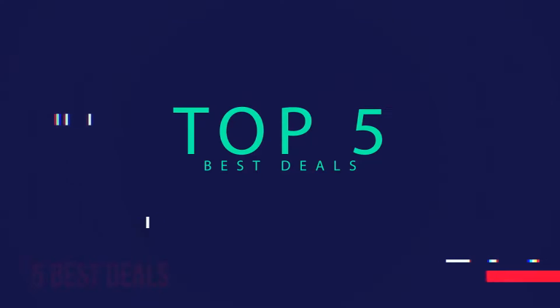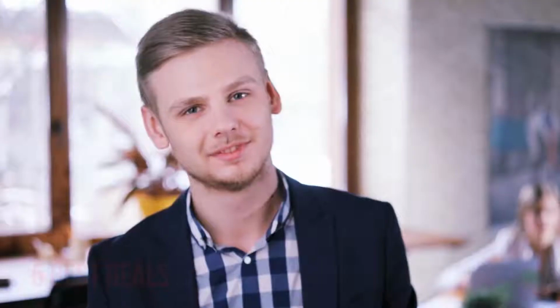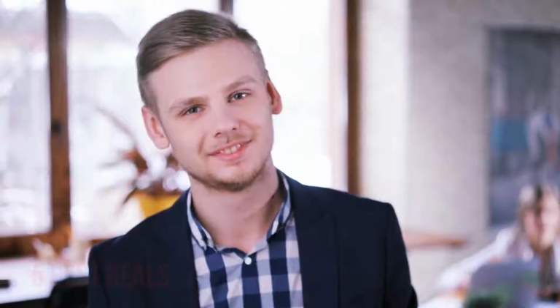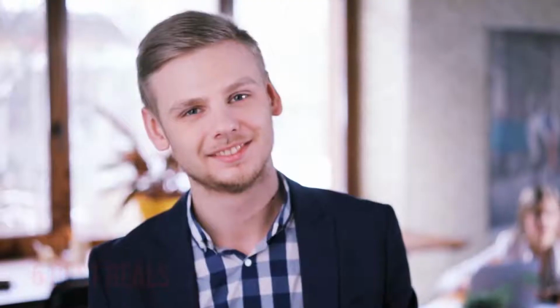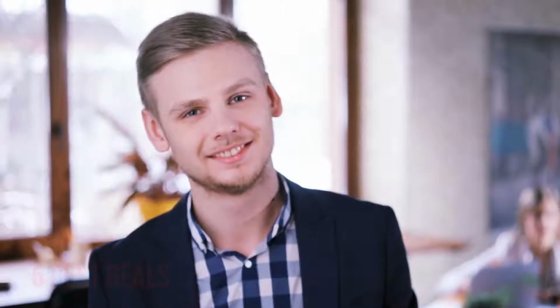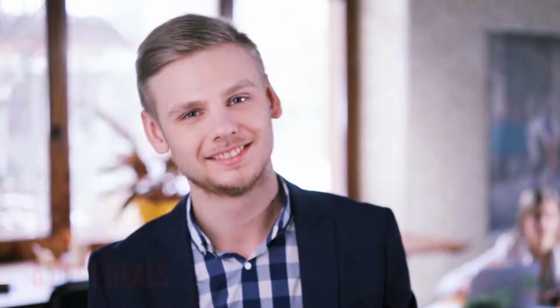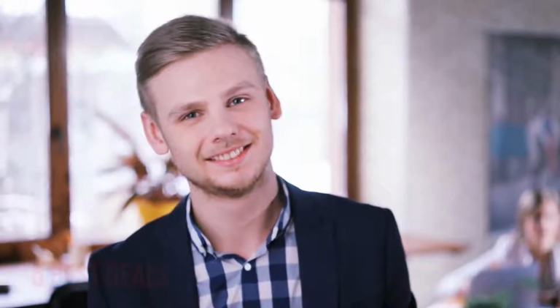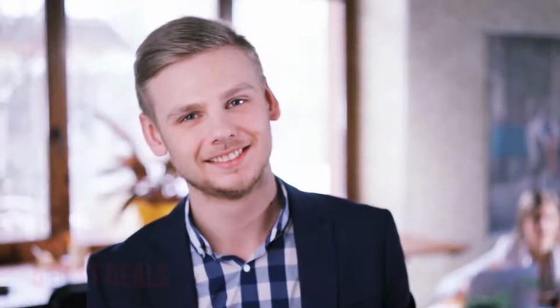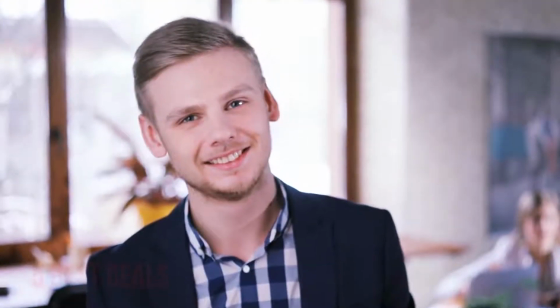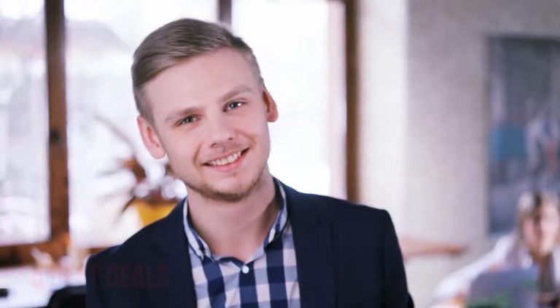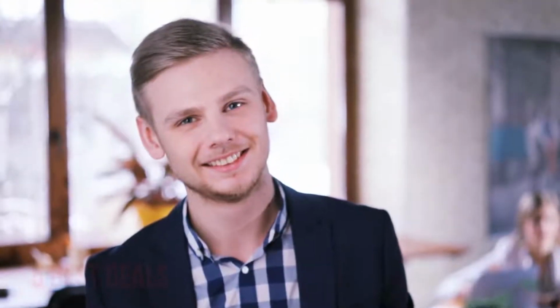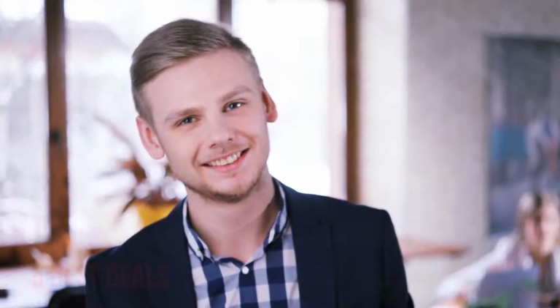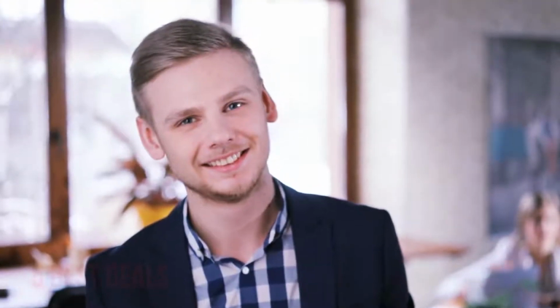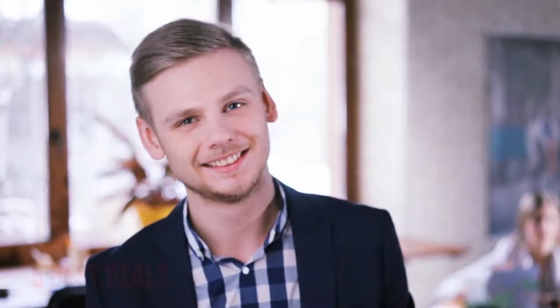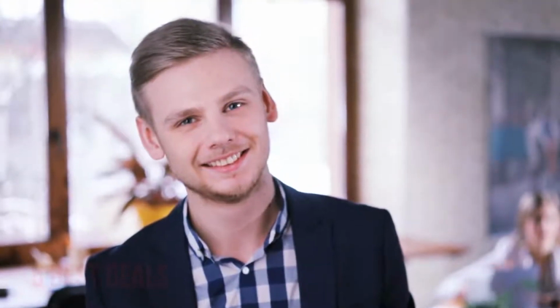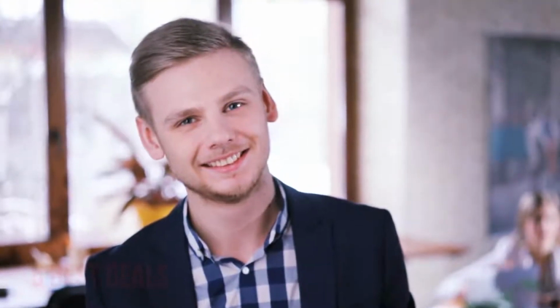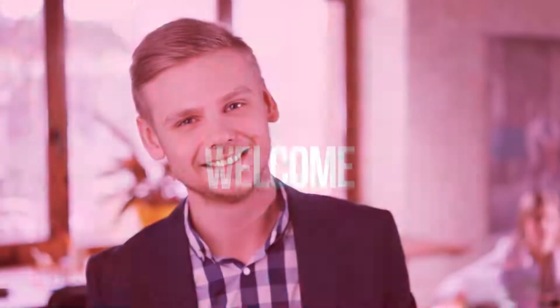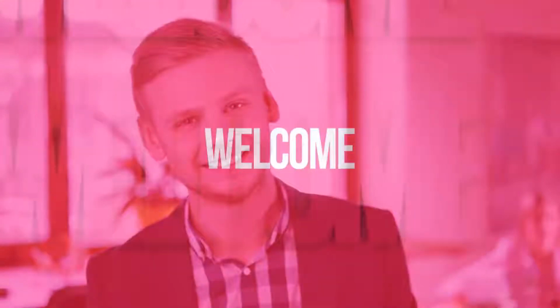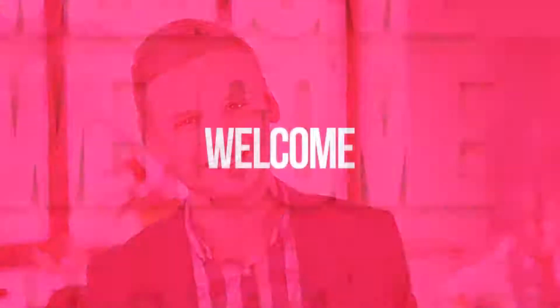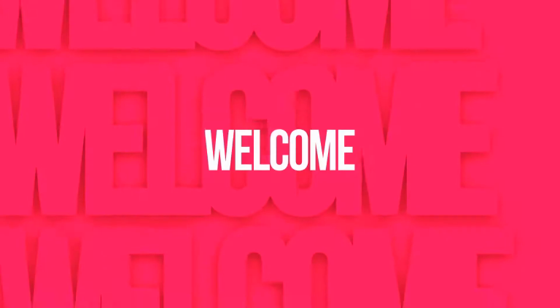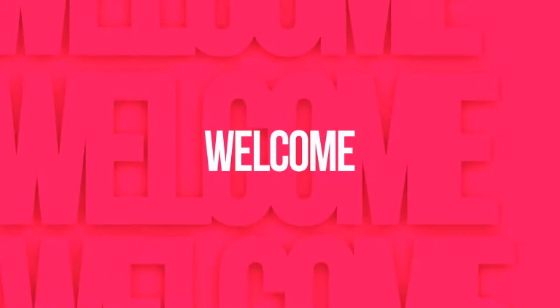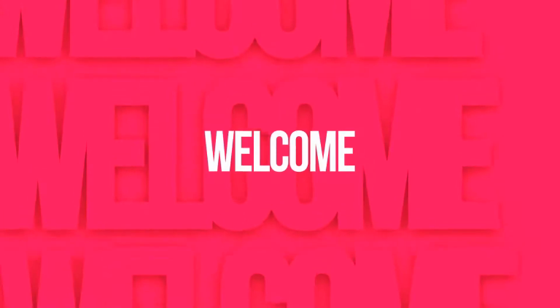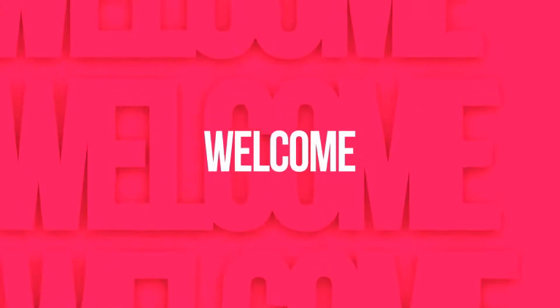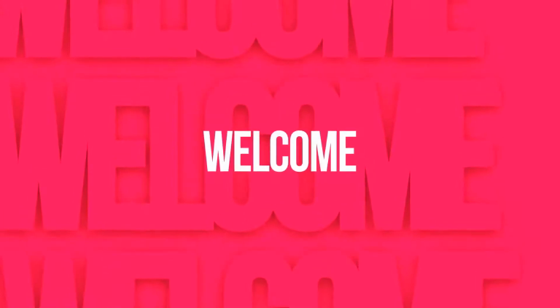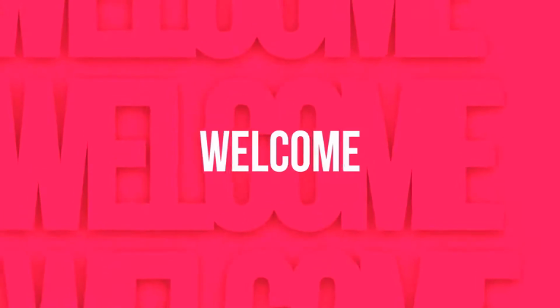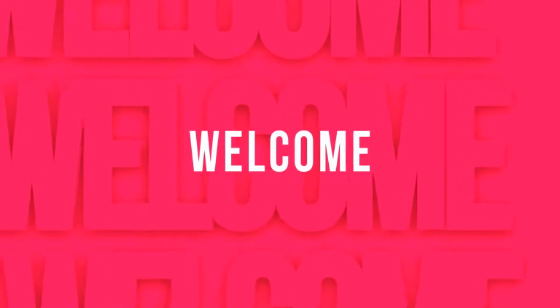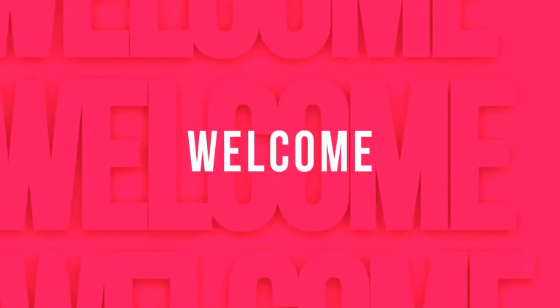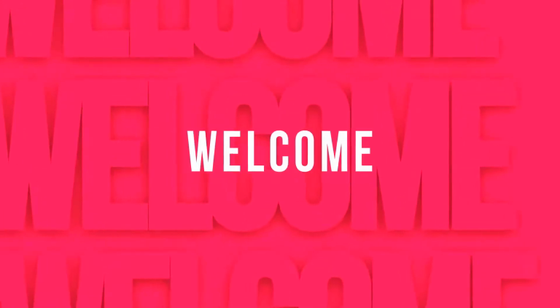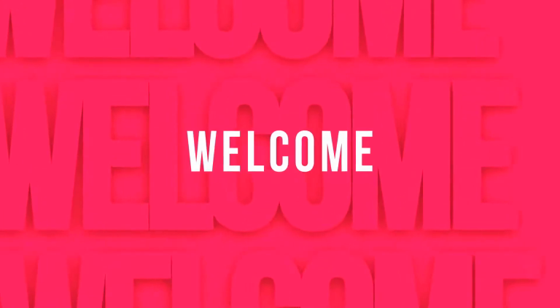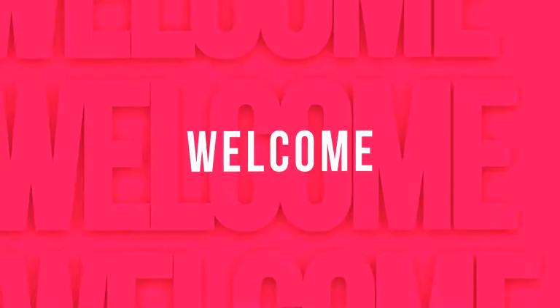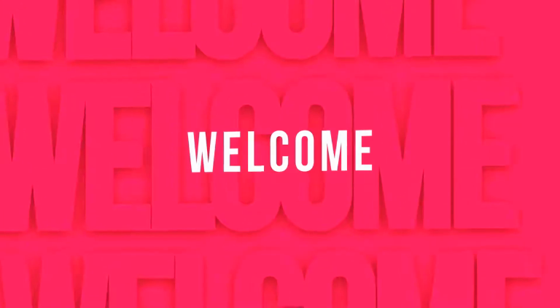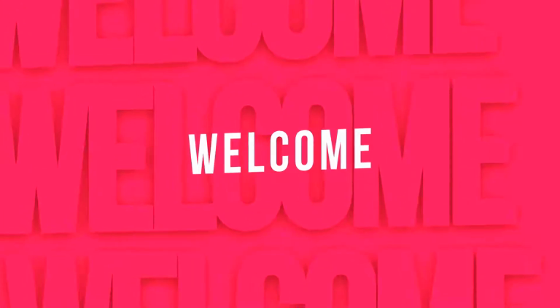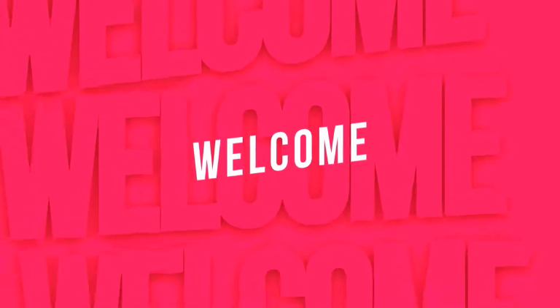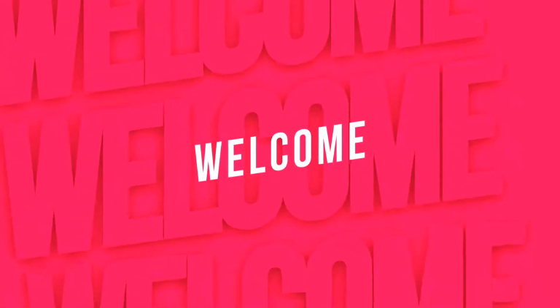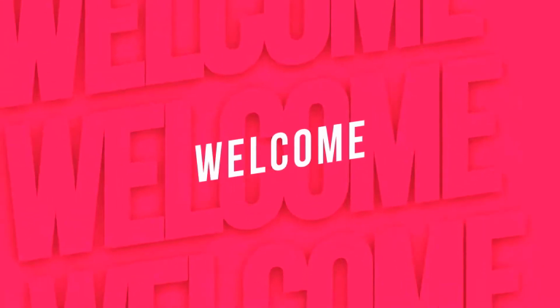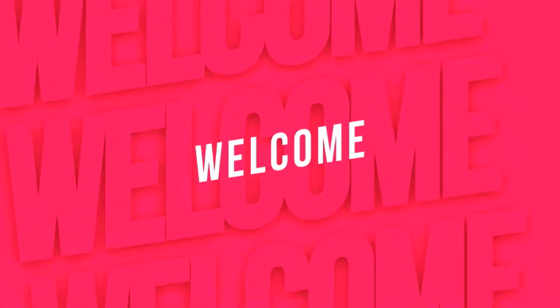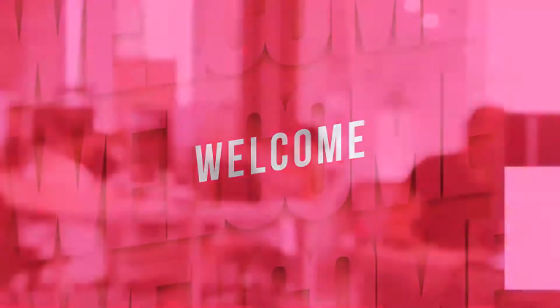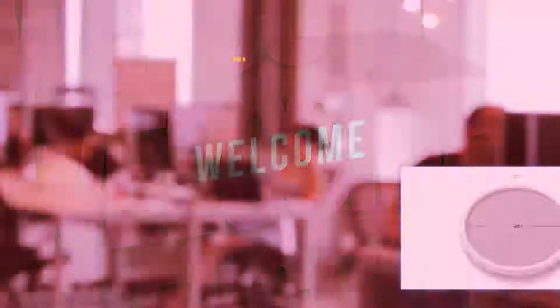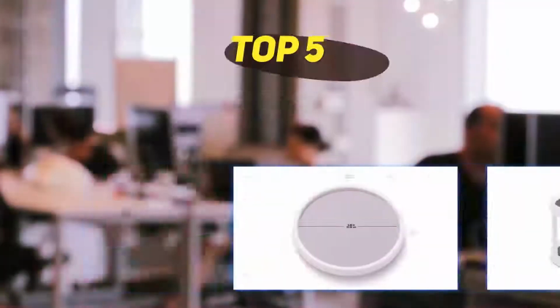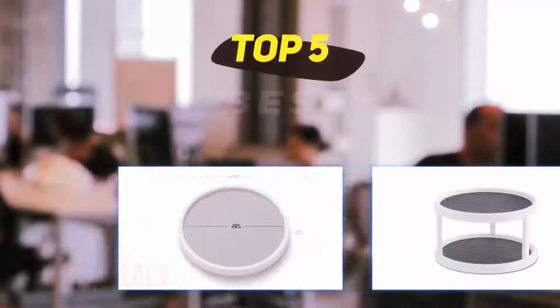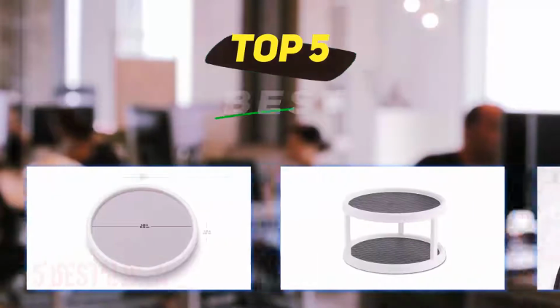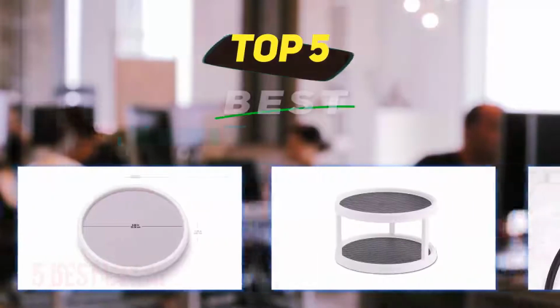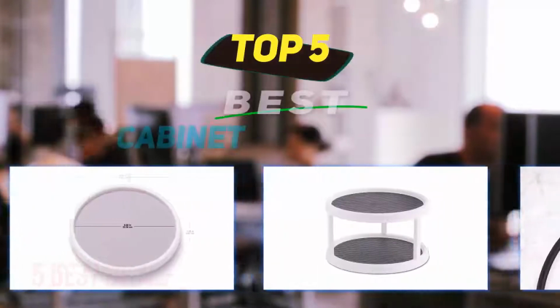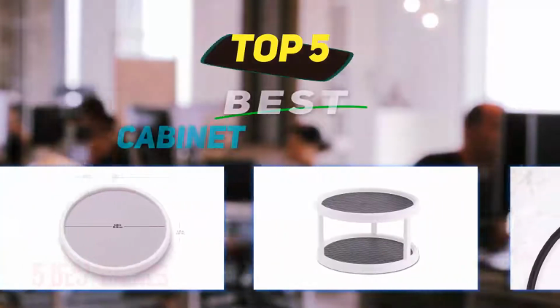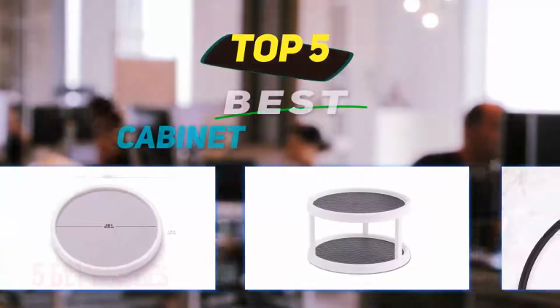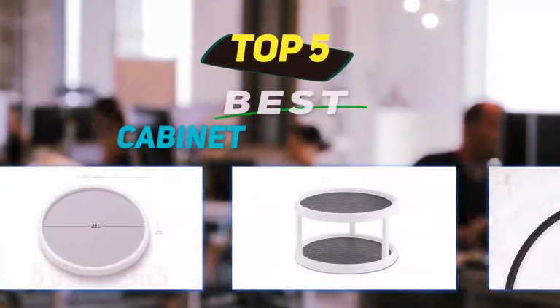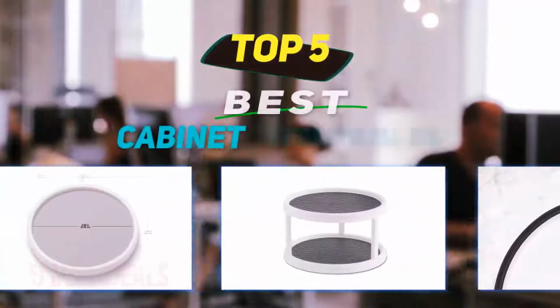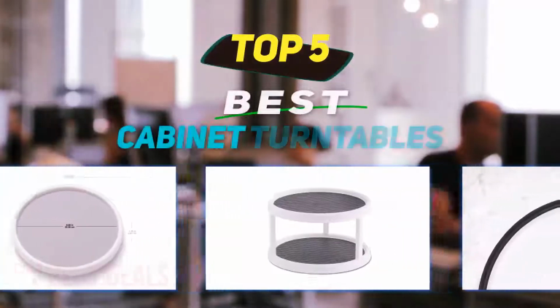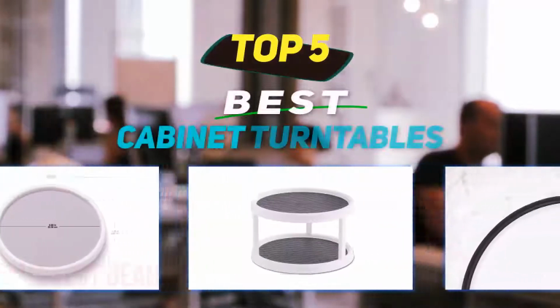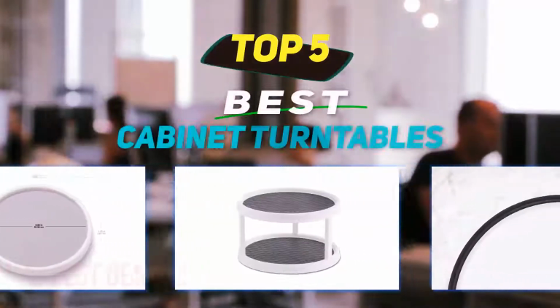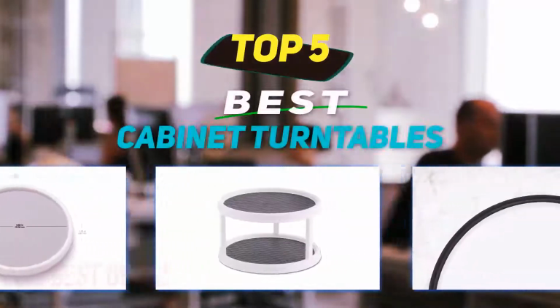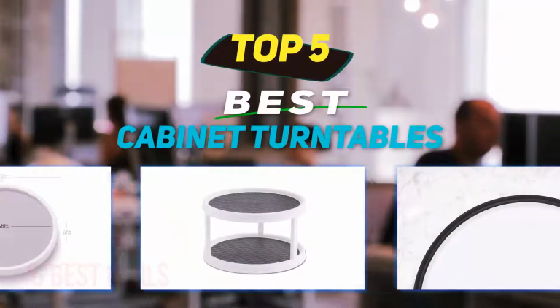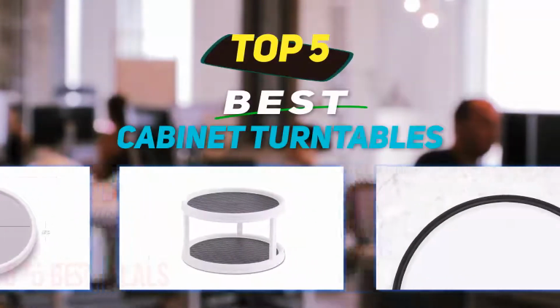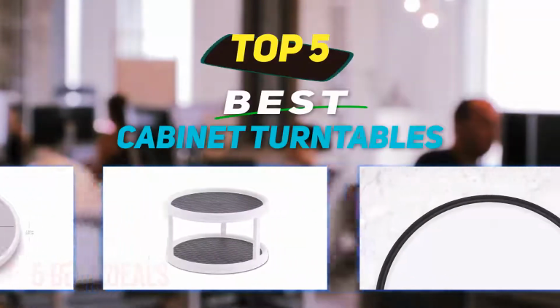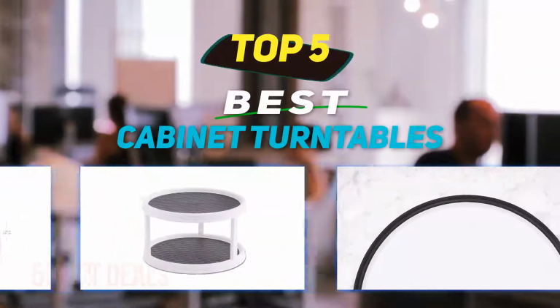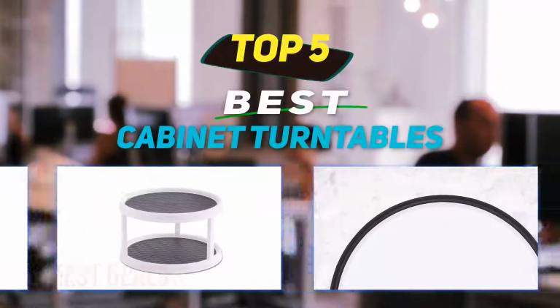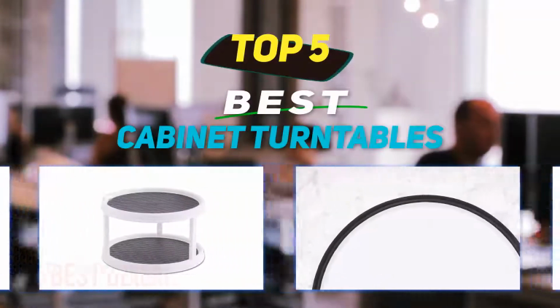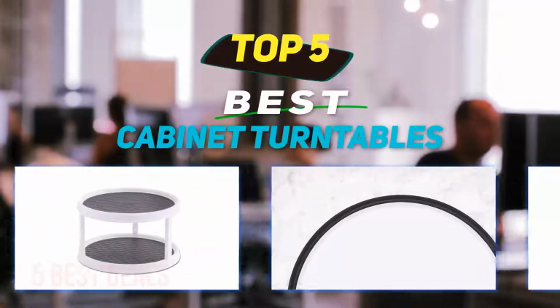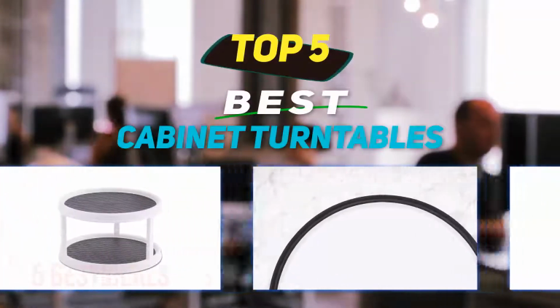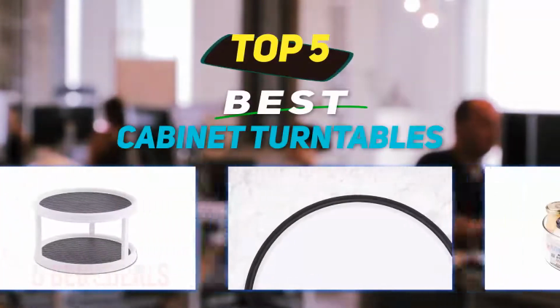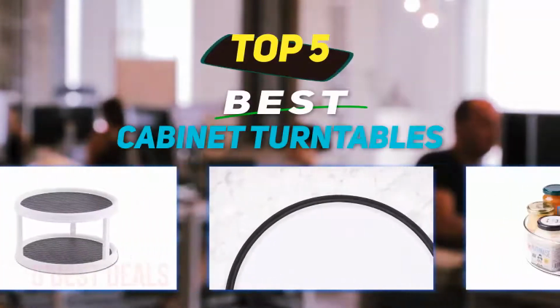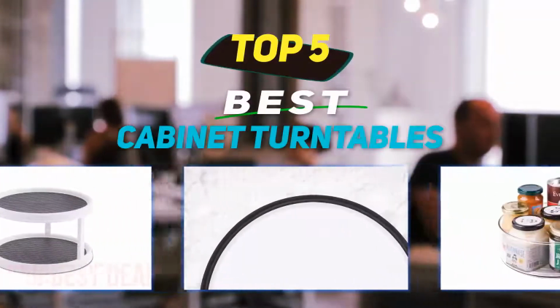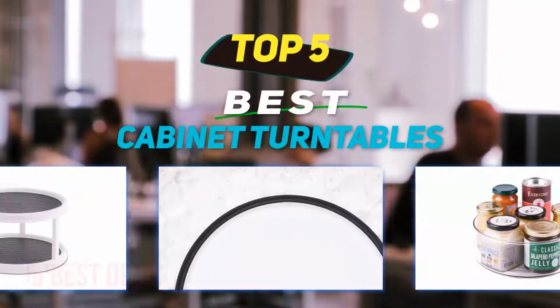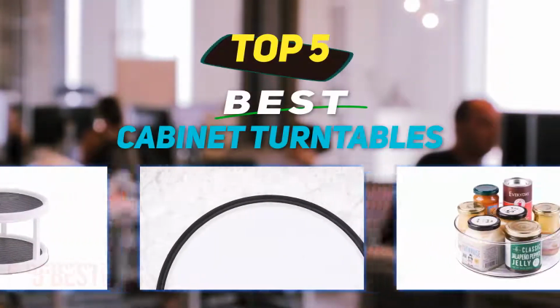Hey guys, welcome back to my channel. In this video, I'm gonna talk about the top 5 best cabinet turntables.